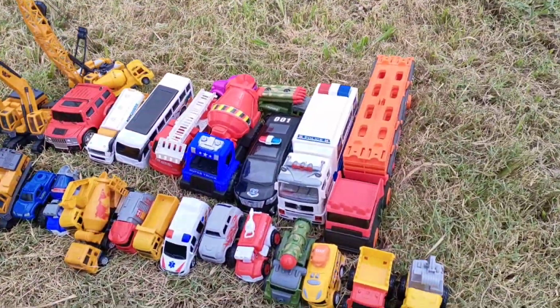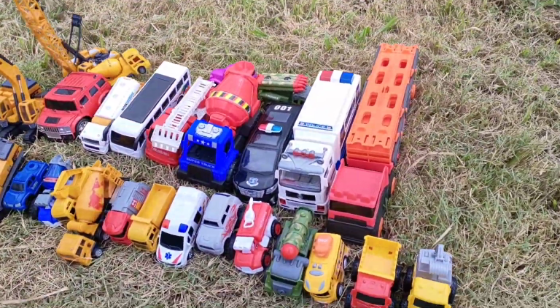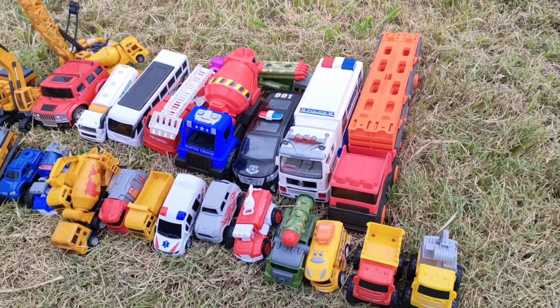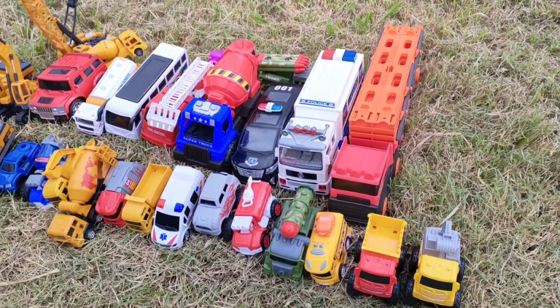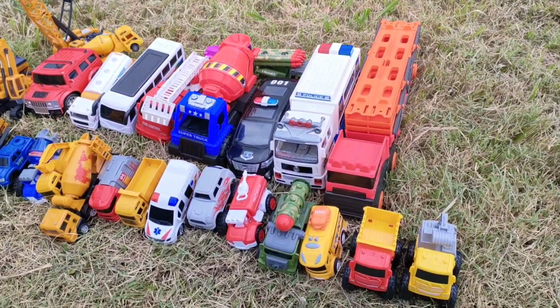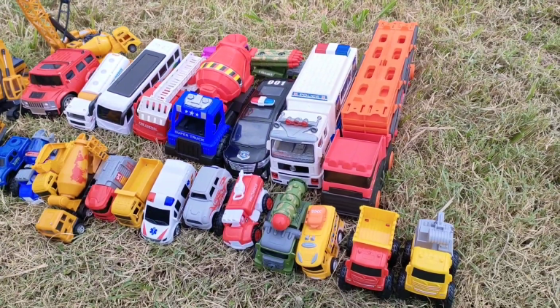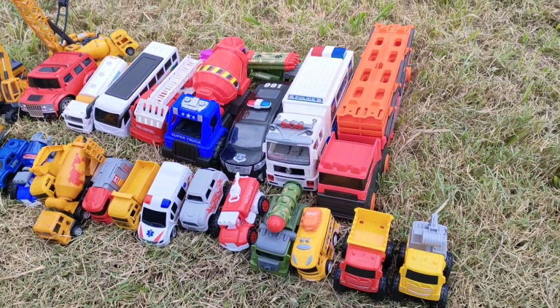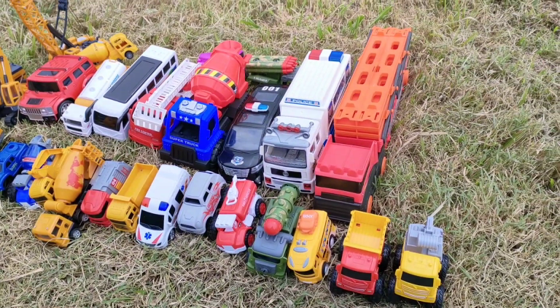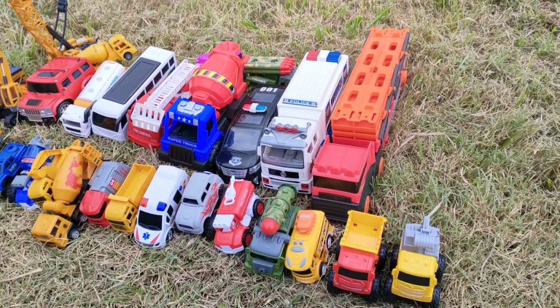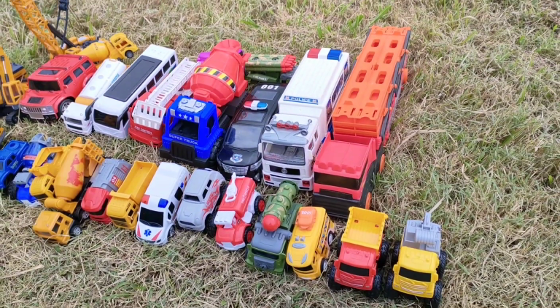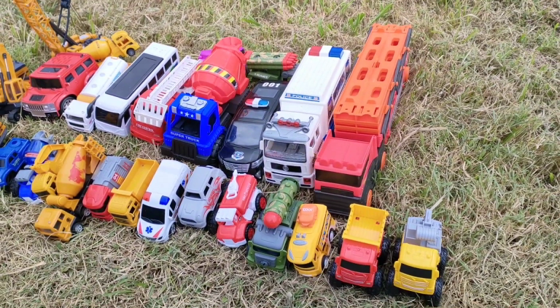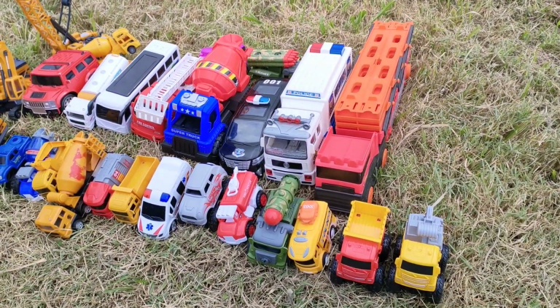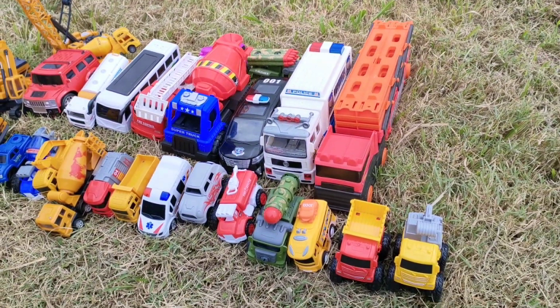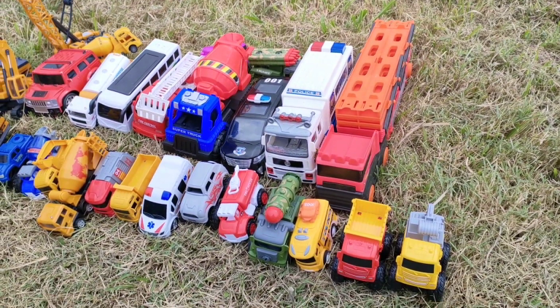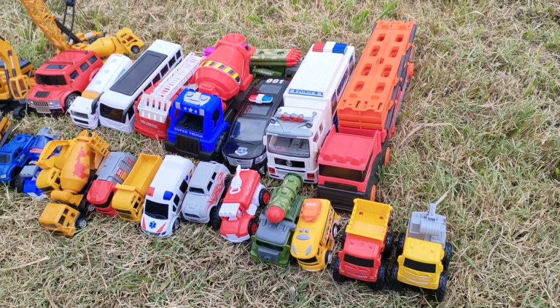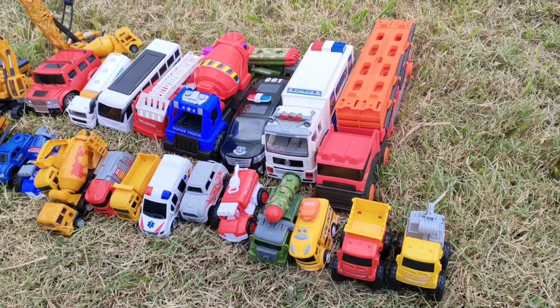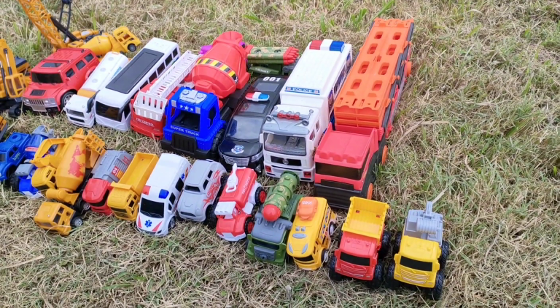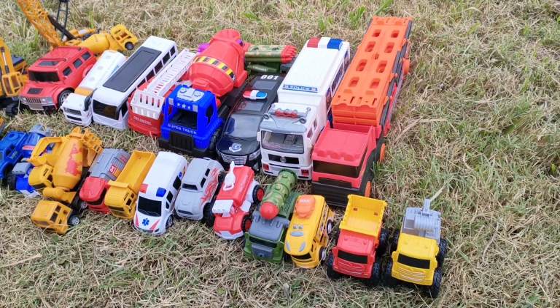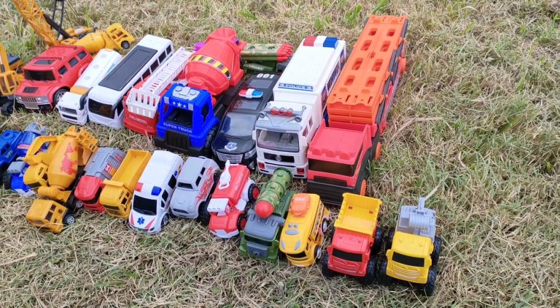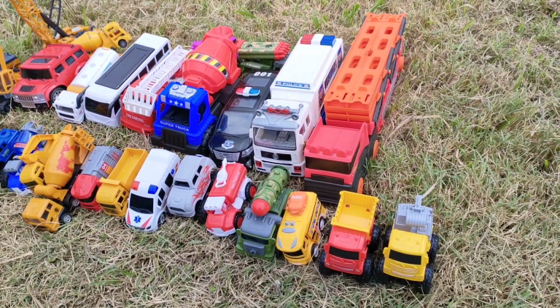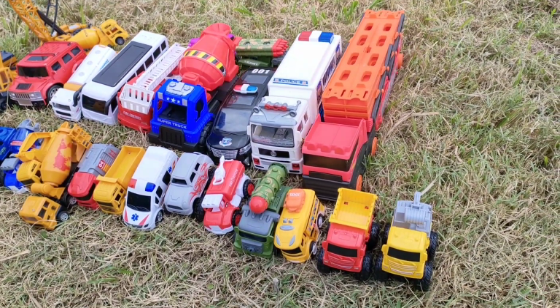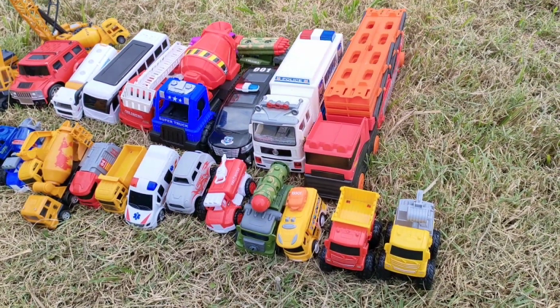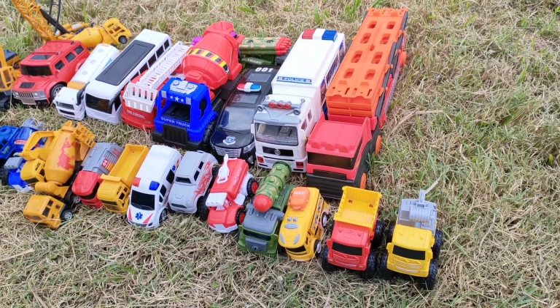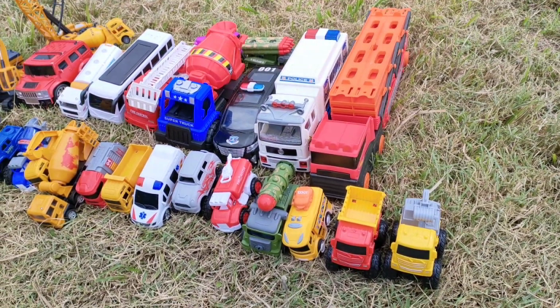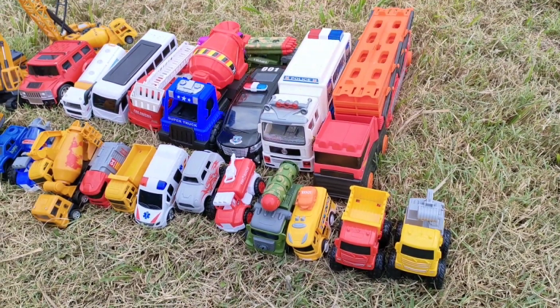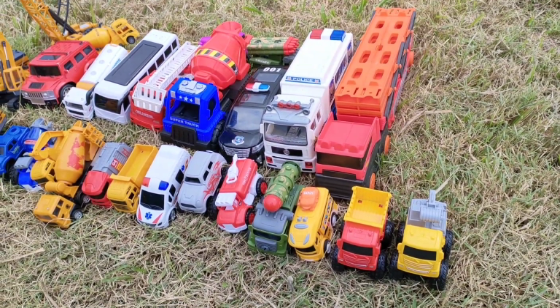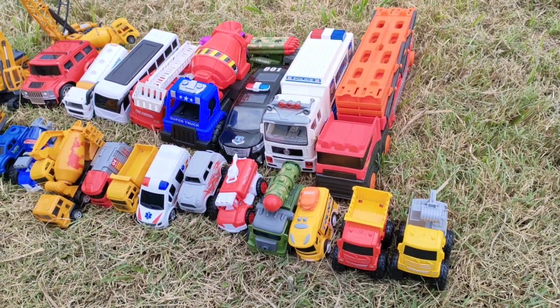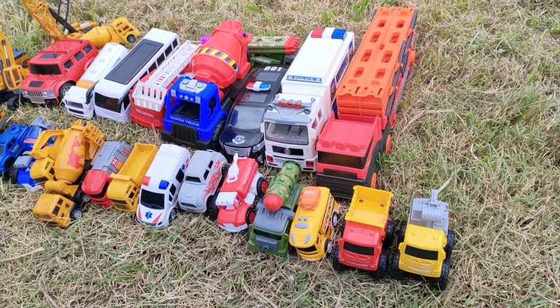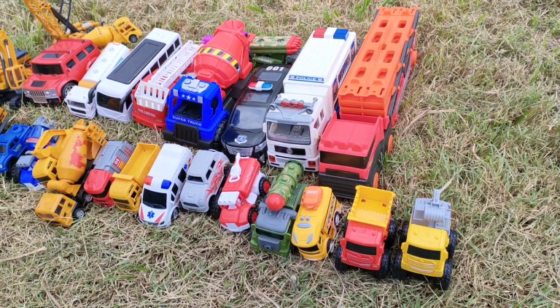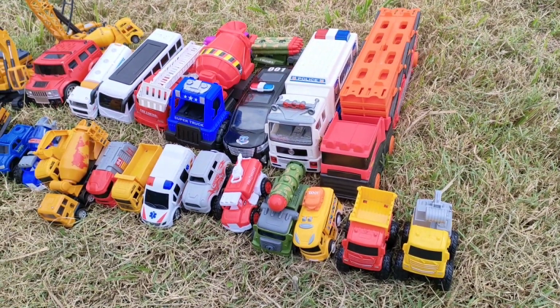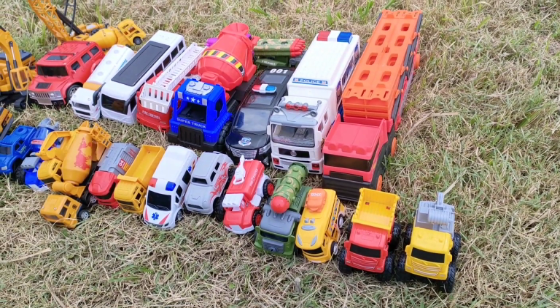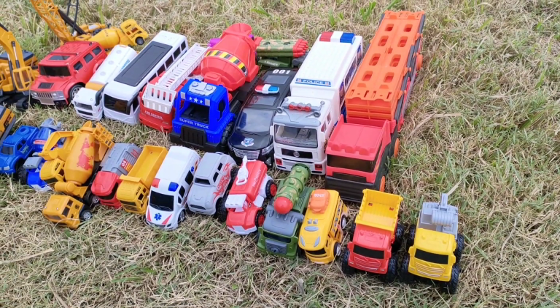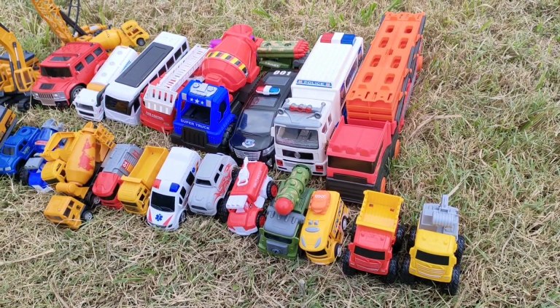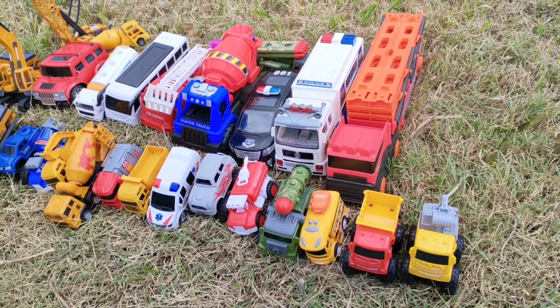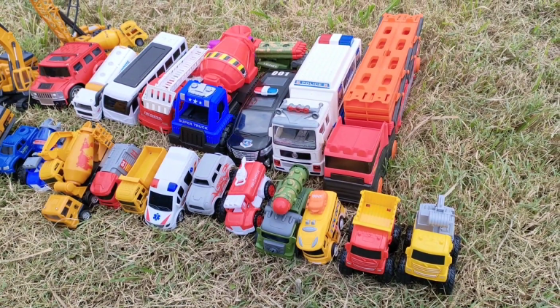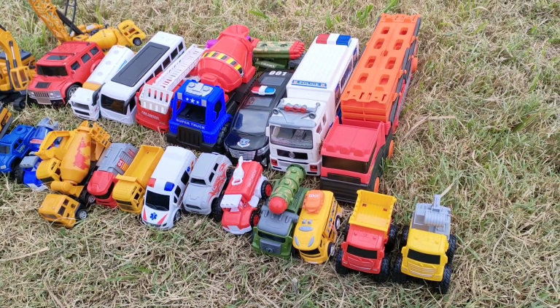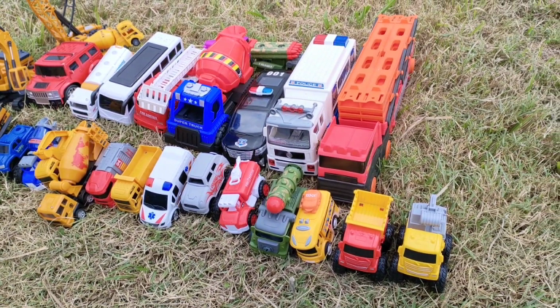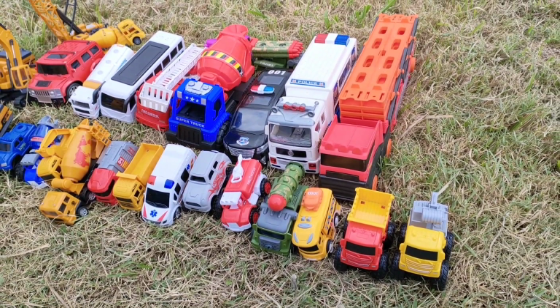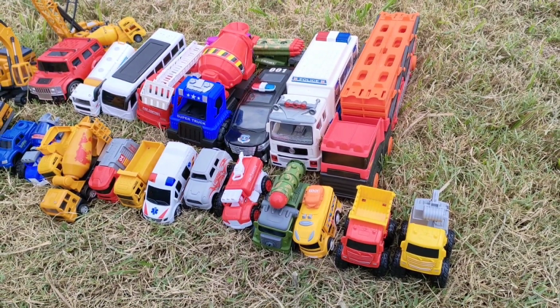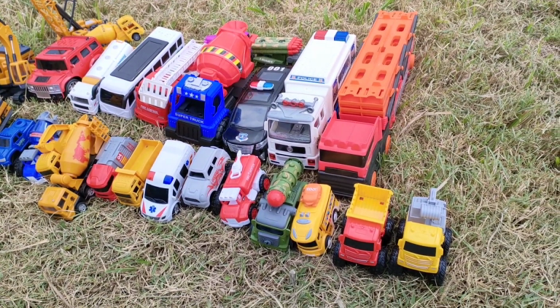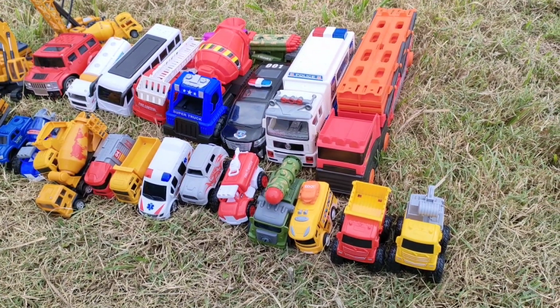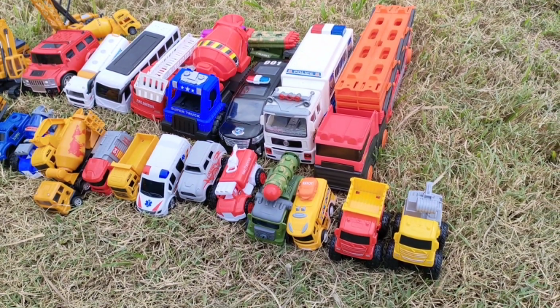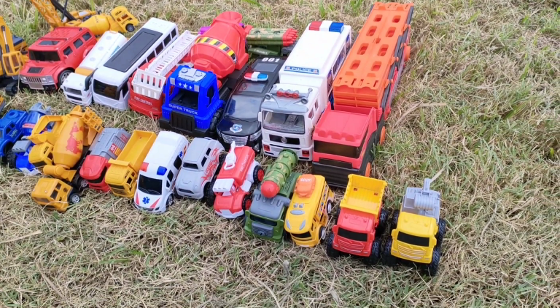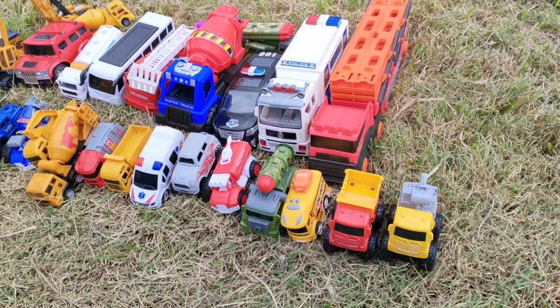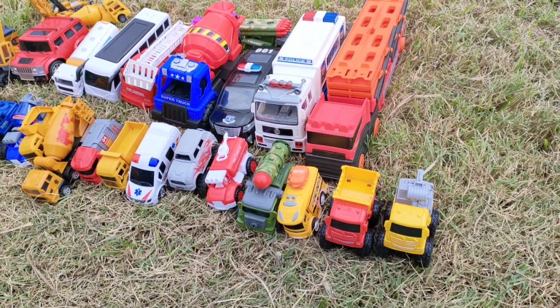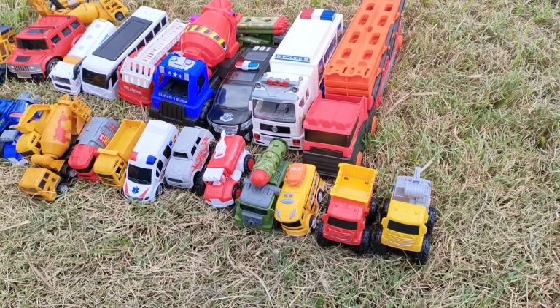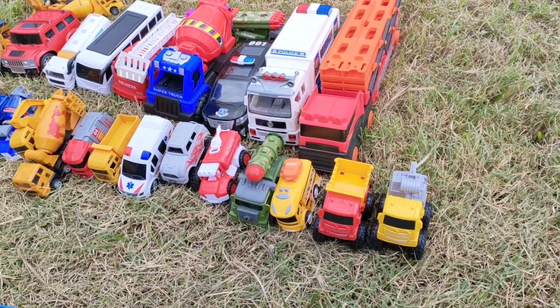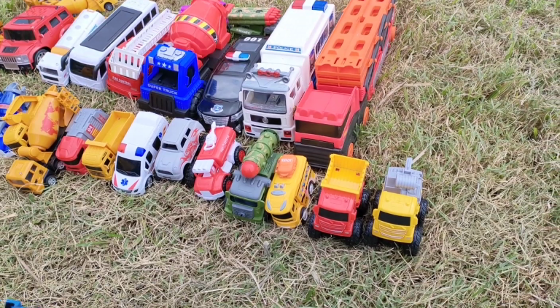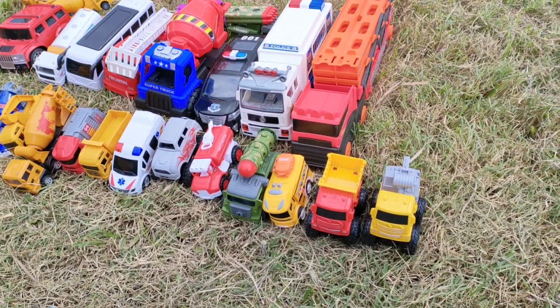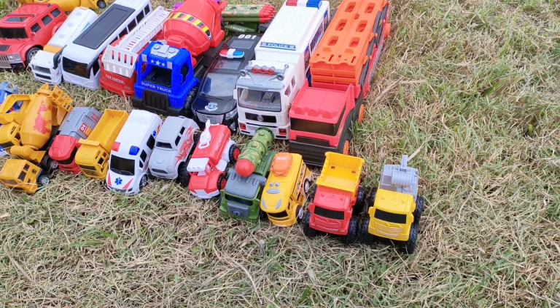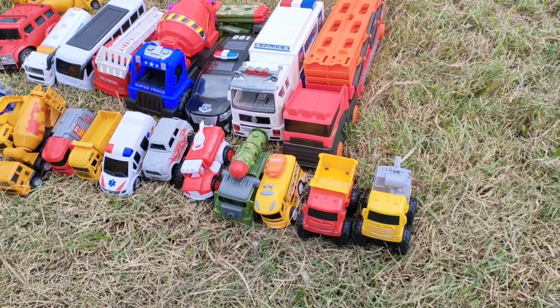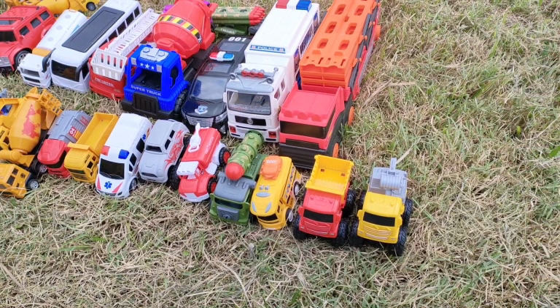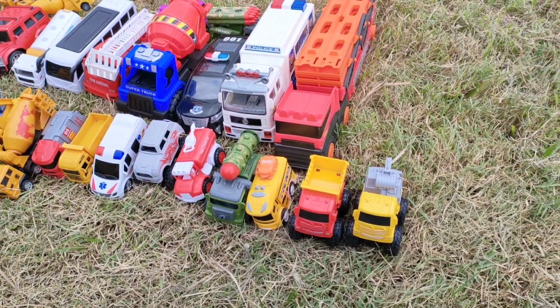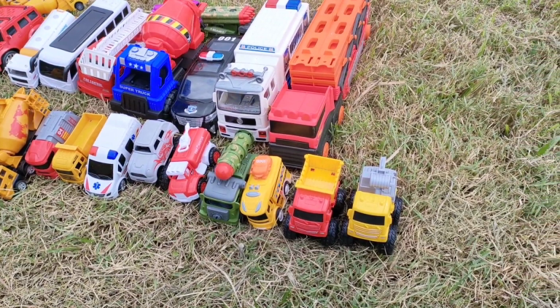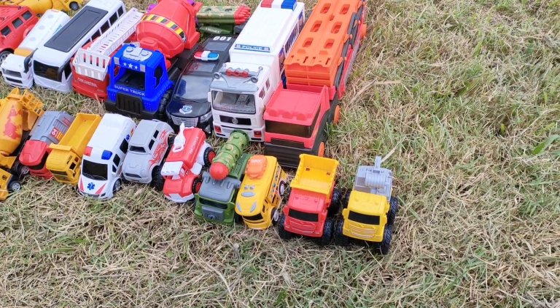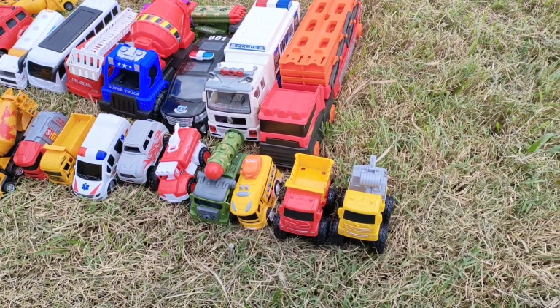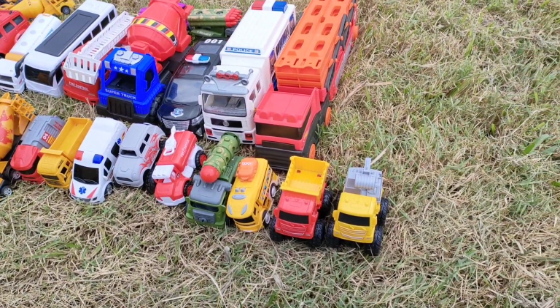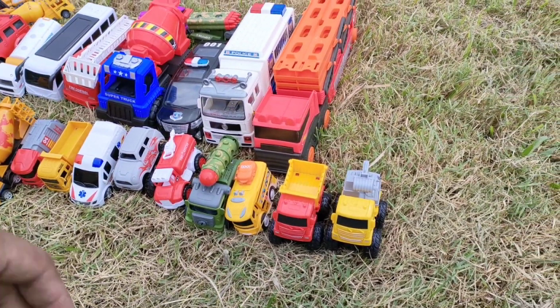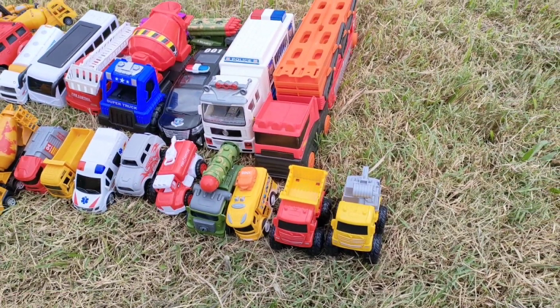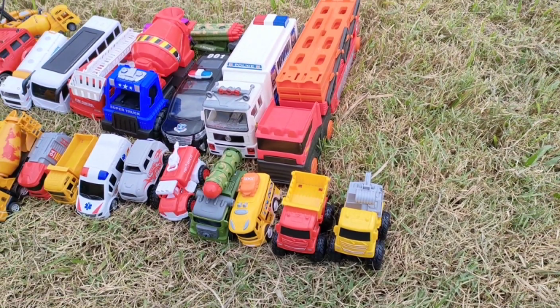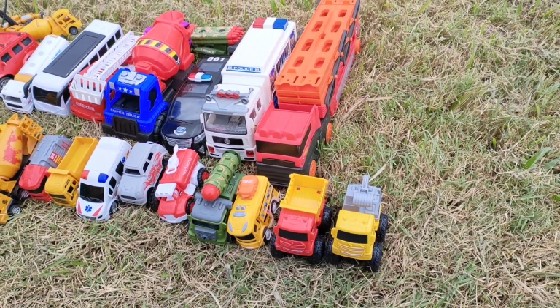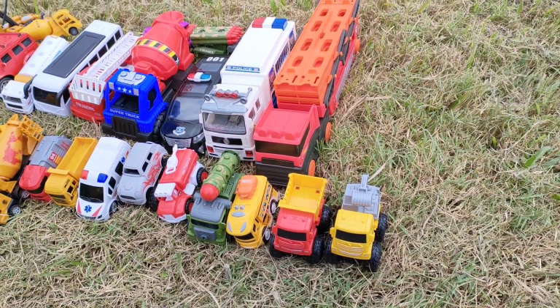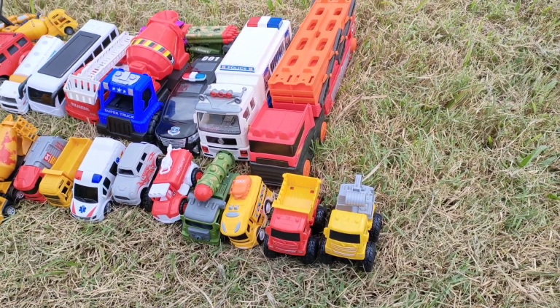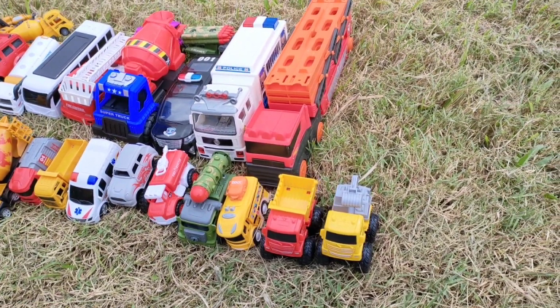Teman-teman, lihat! Mobil-mobilannya — muatan truck tronton panjang — sudah parkir dengan rapi, teman-teman. Mari kita ambil satu per satu.